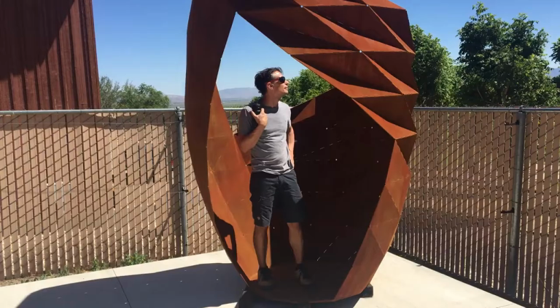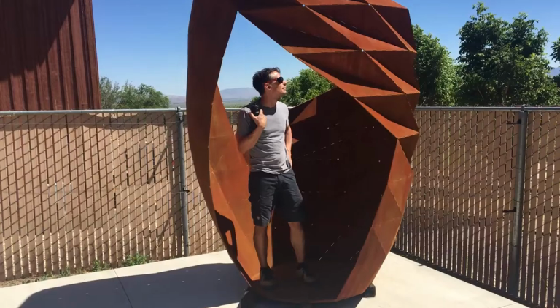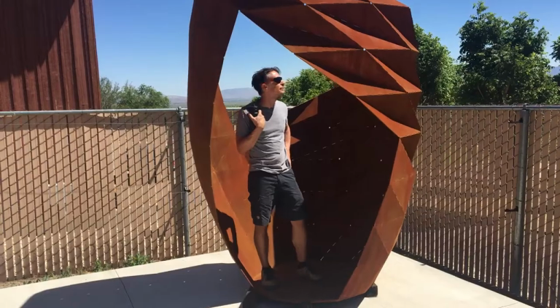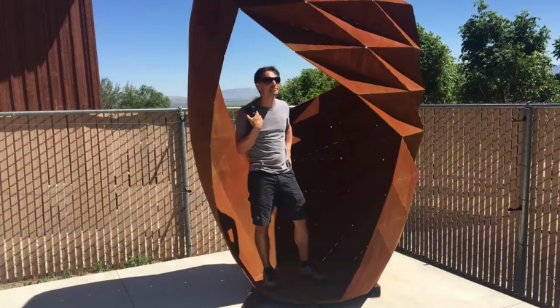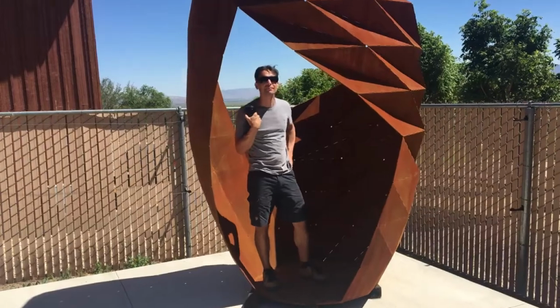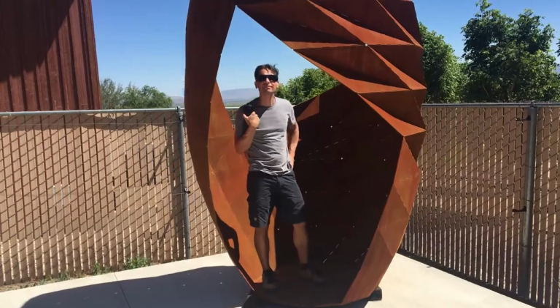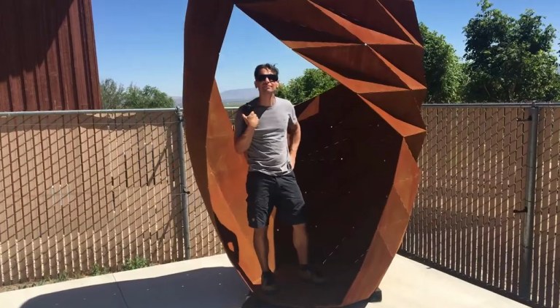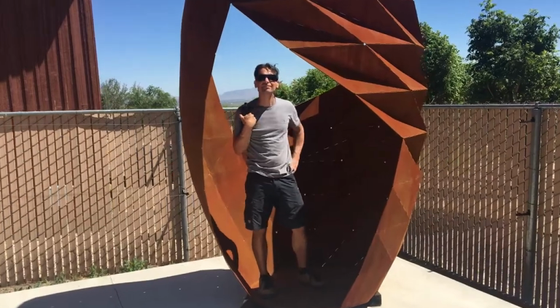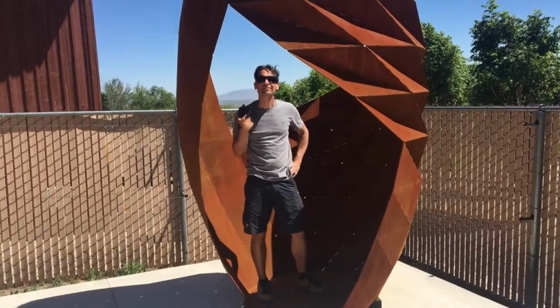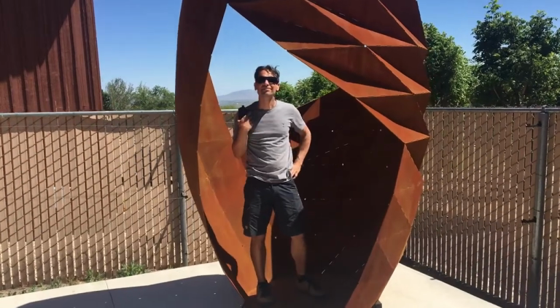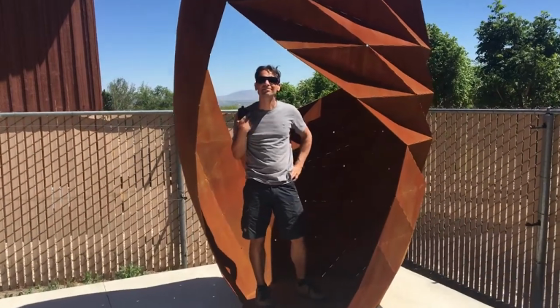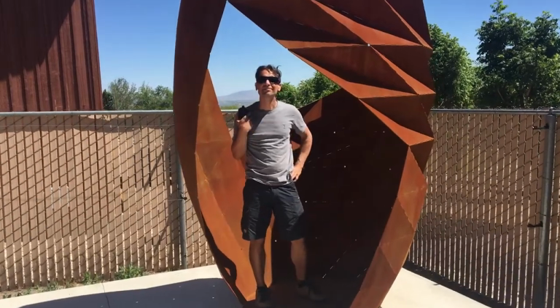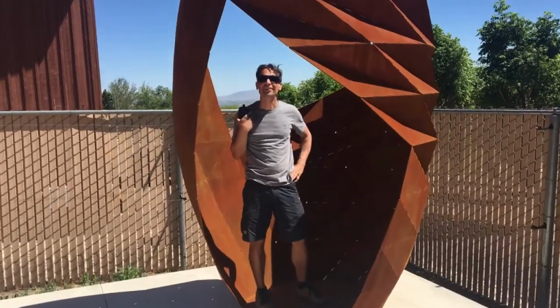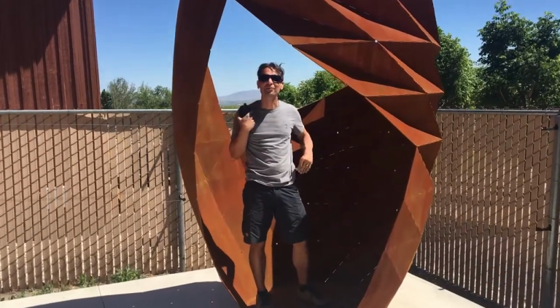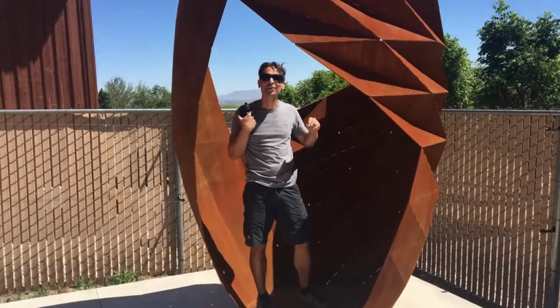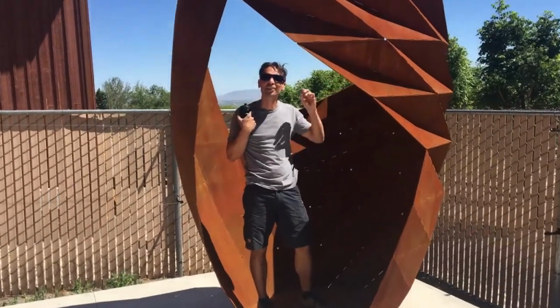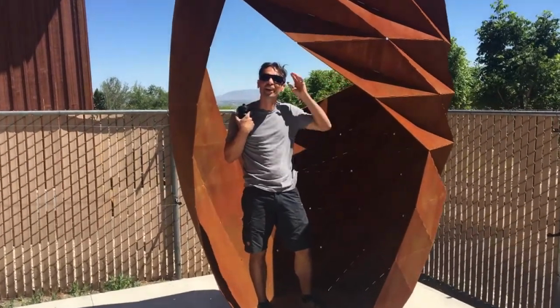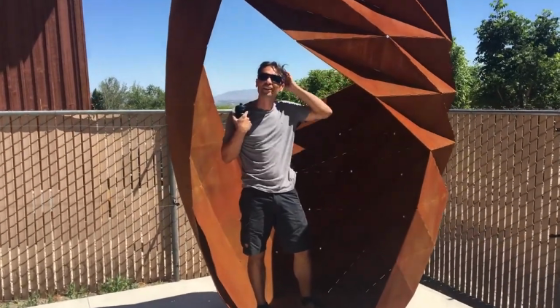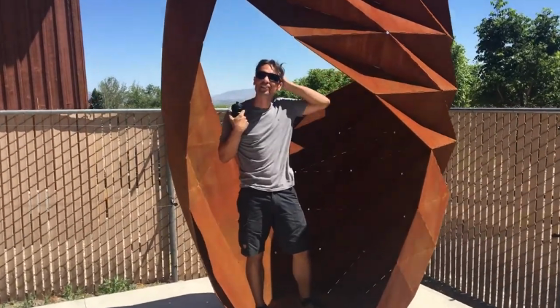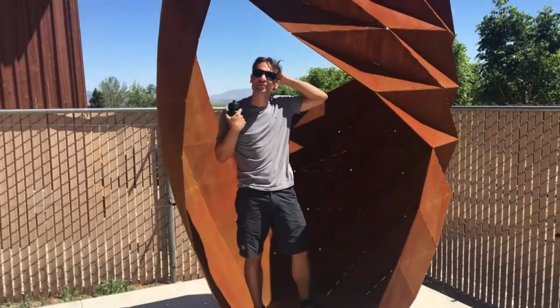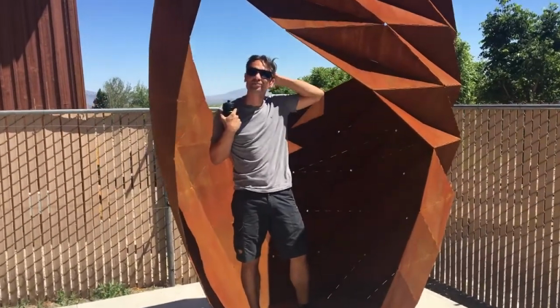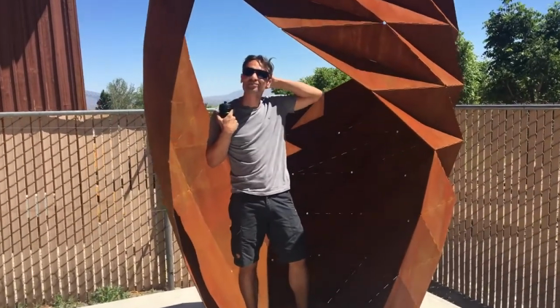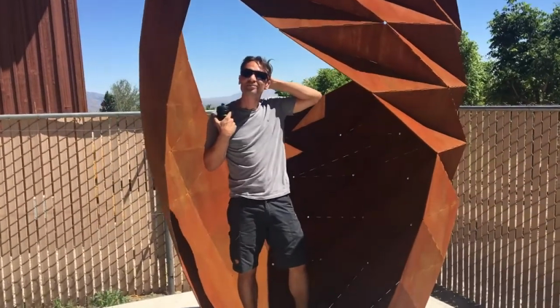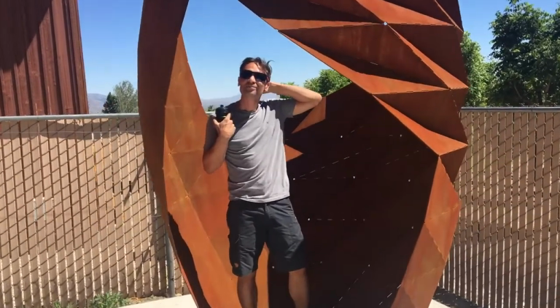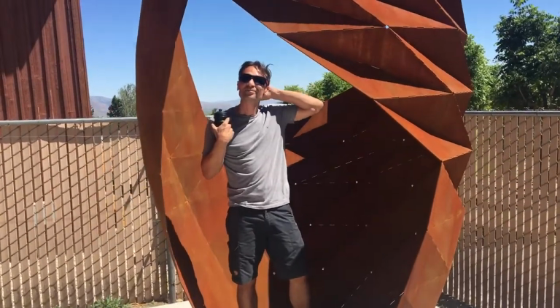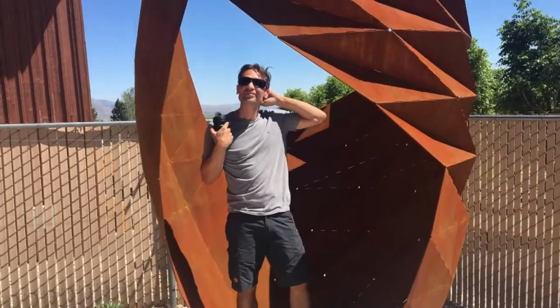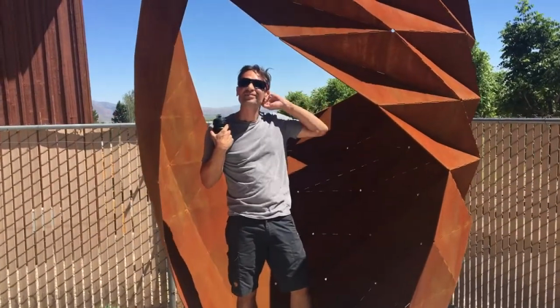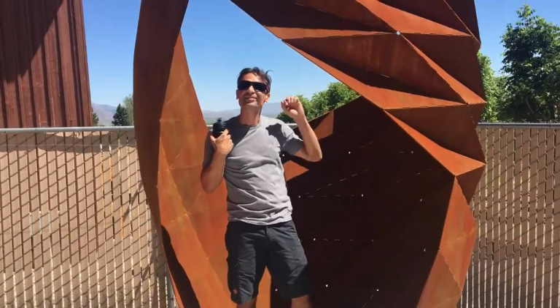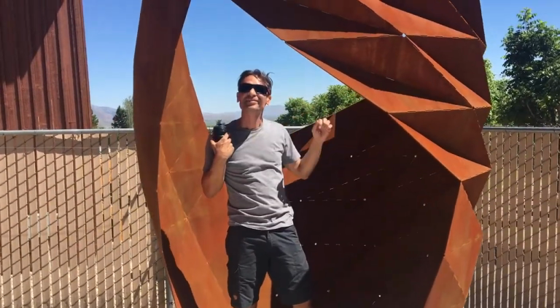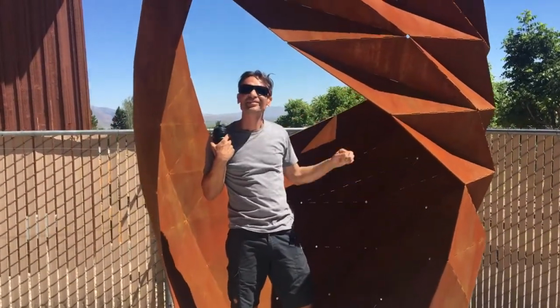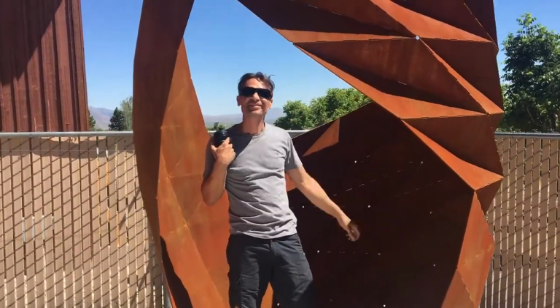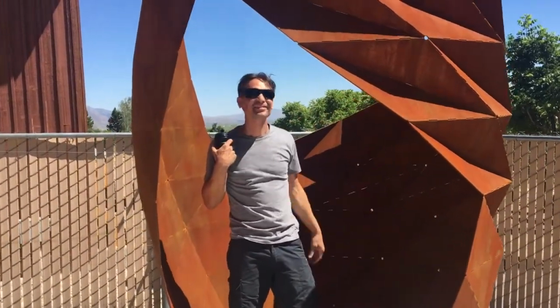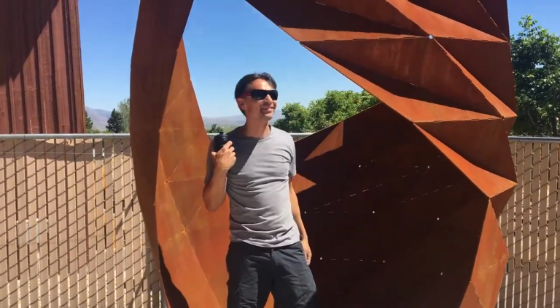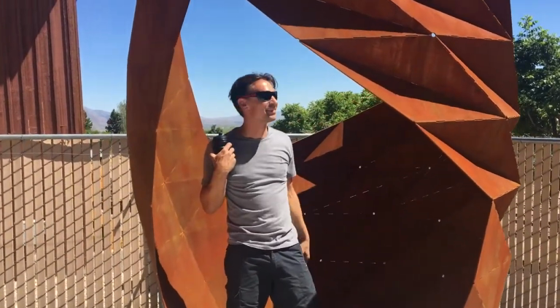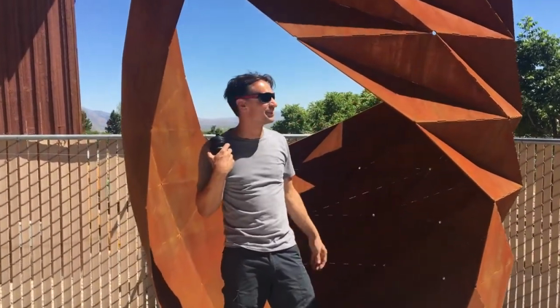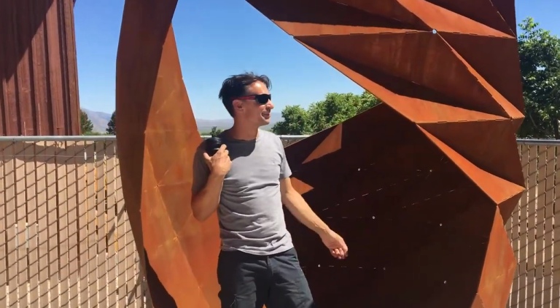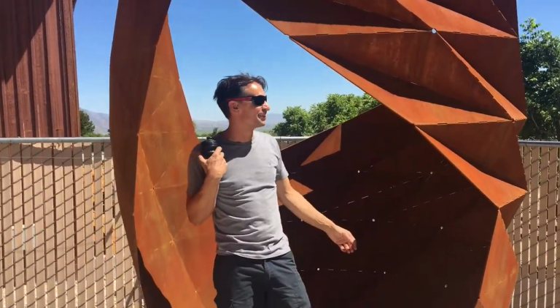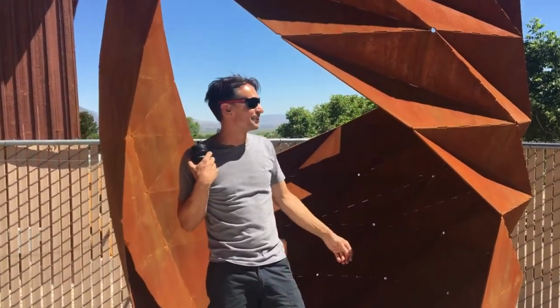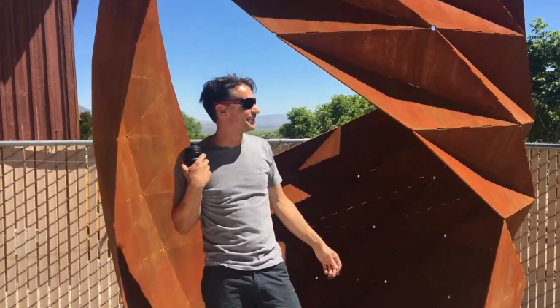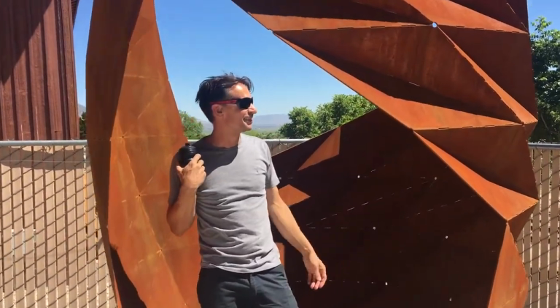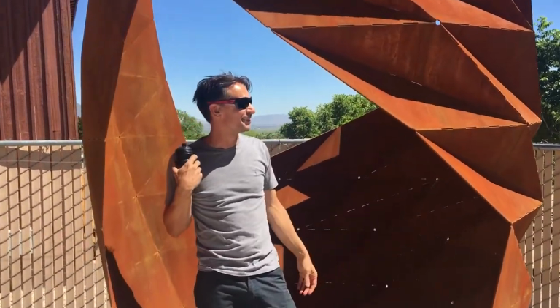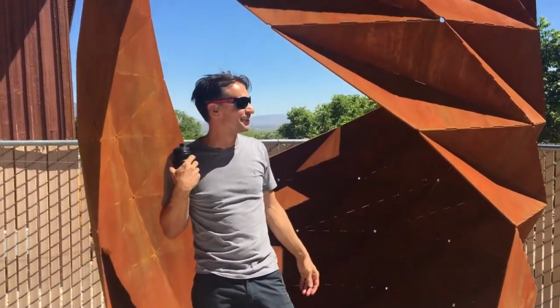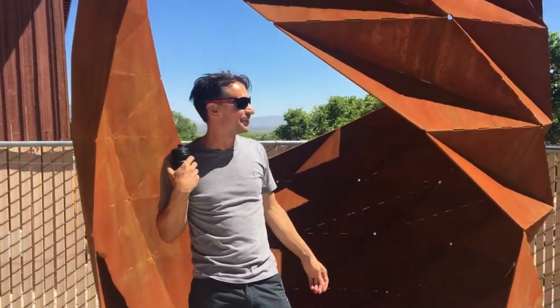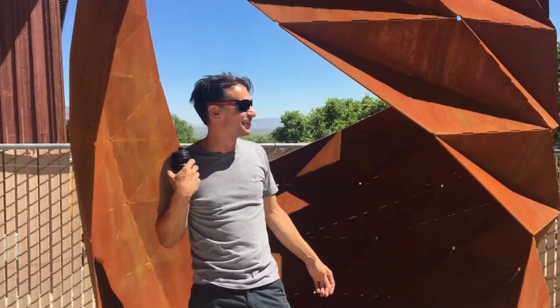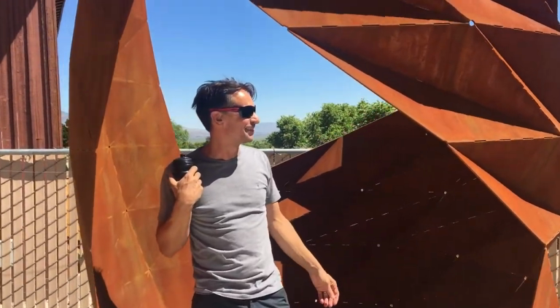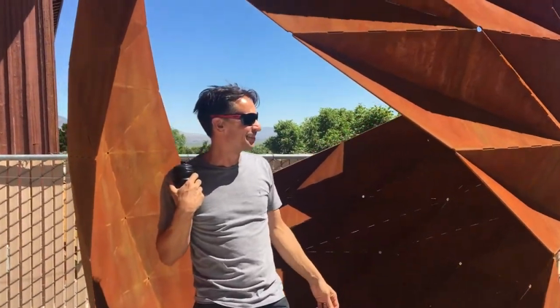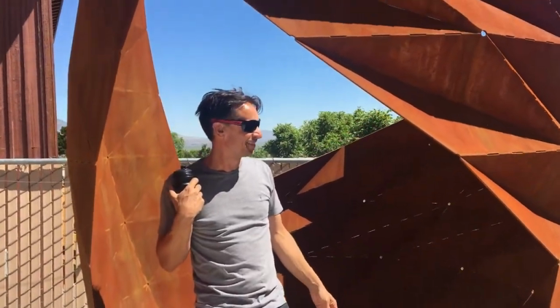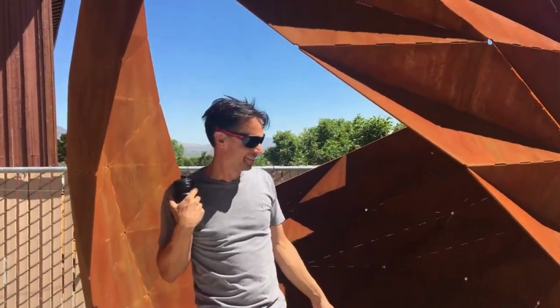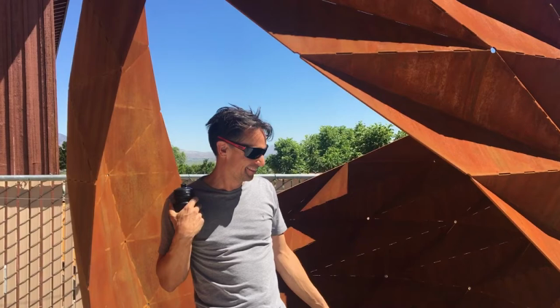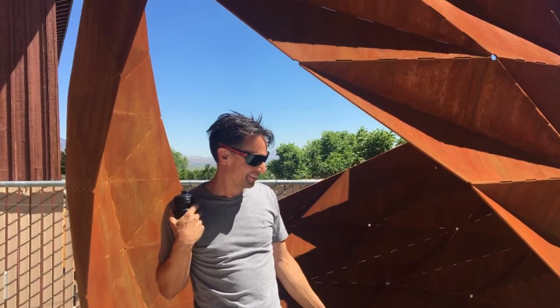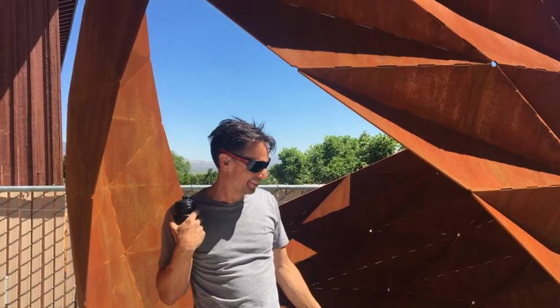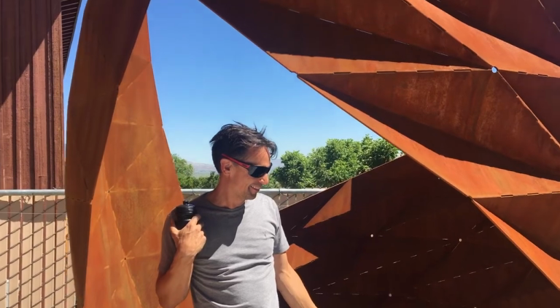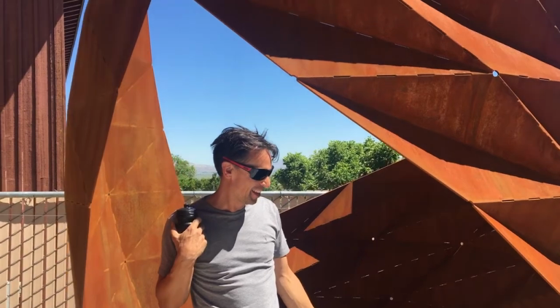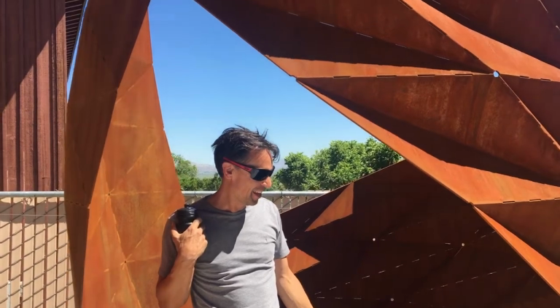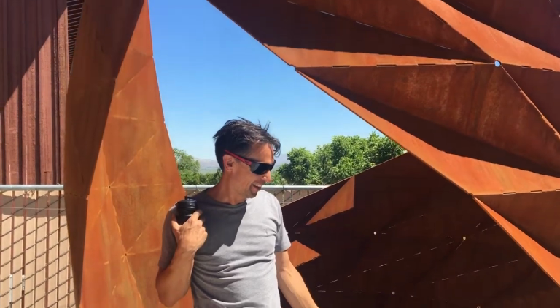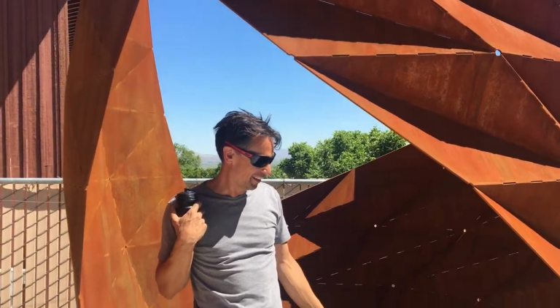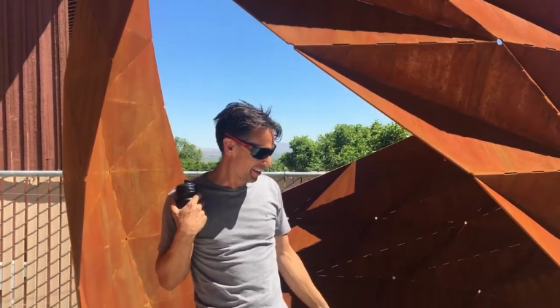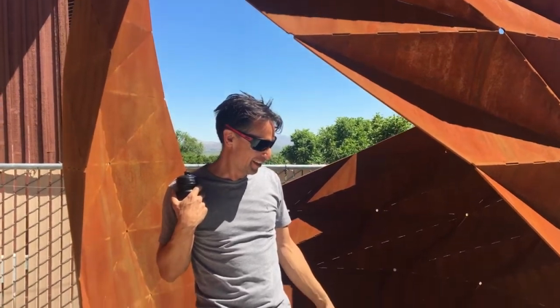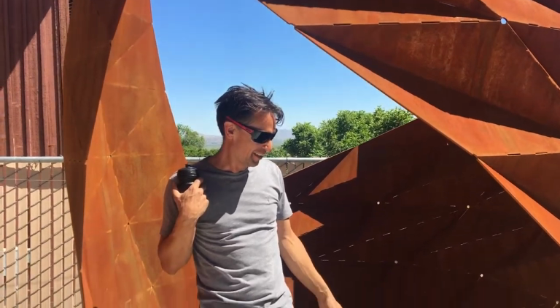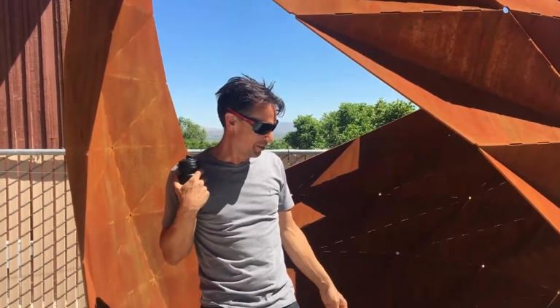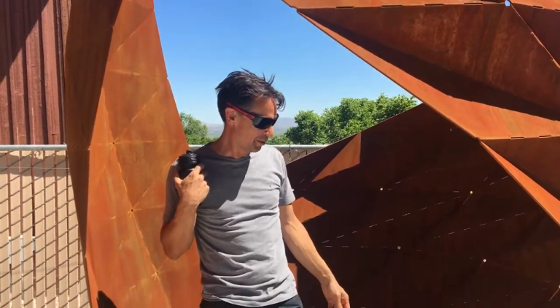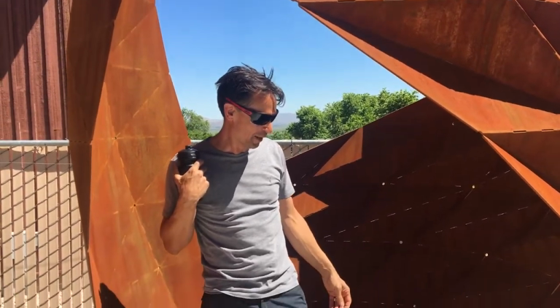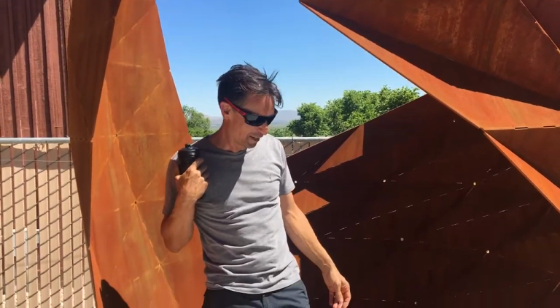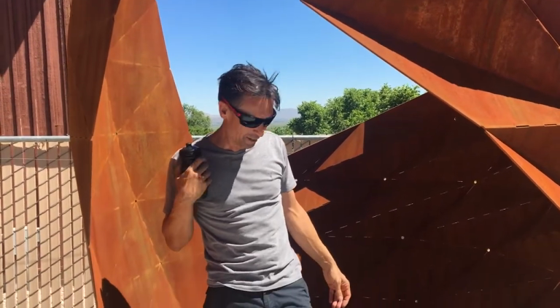Hey Will, how are you? I'm good, thanks. You want to tell us about this marvelous sculpture you've just finished? Yeah, yeah I can talk about it.